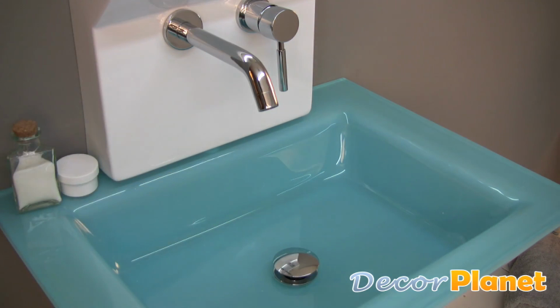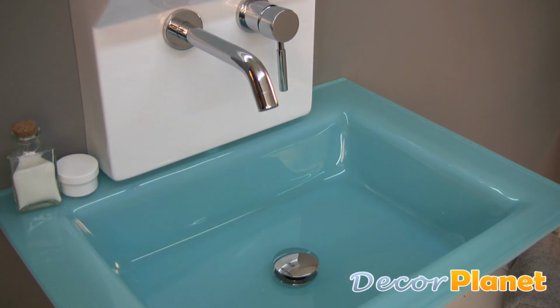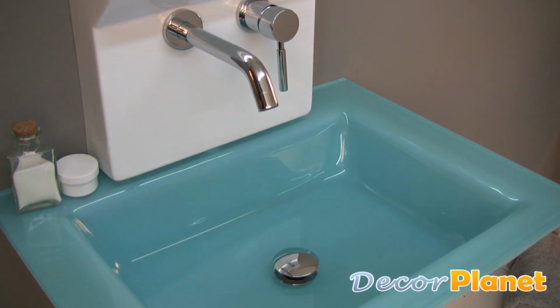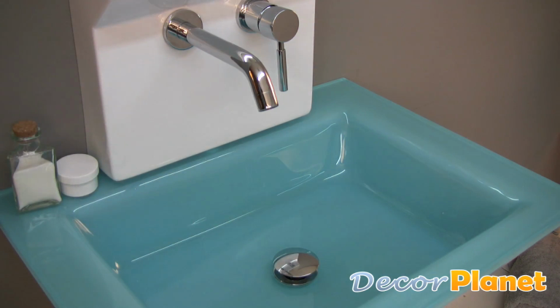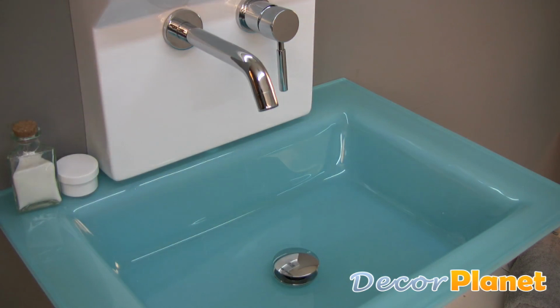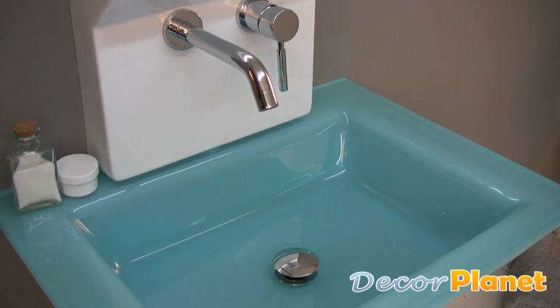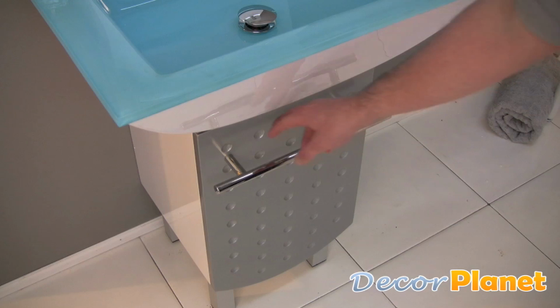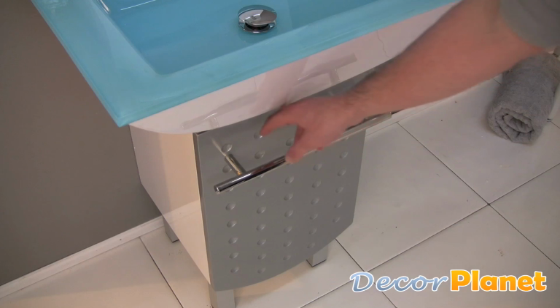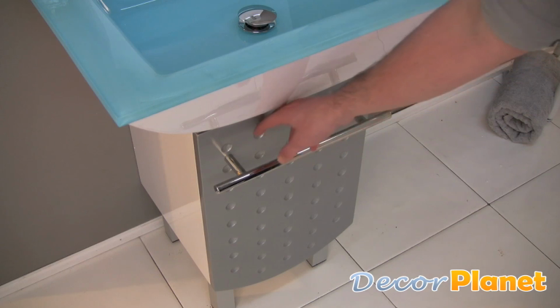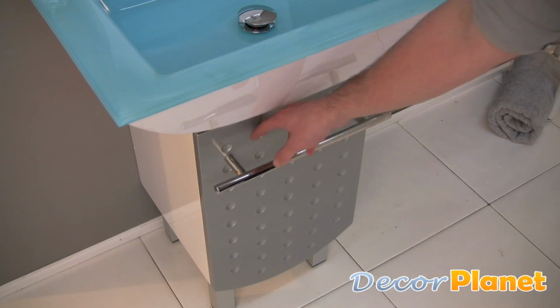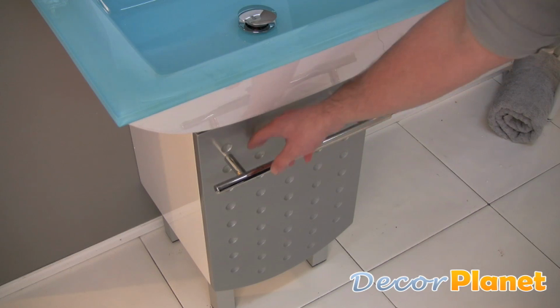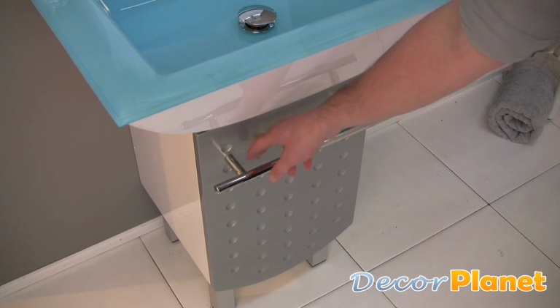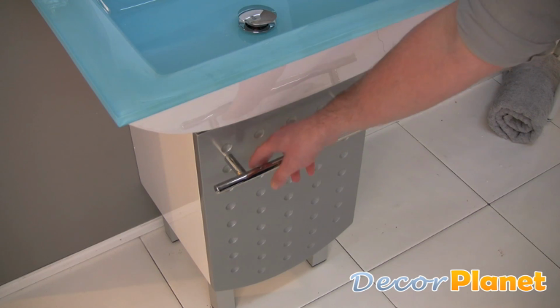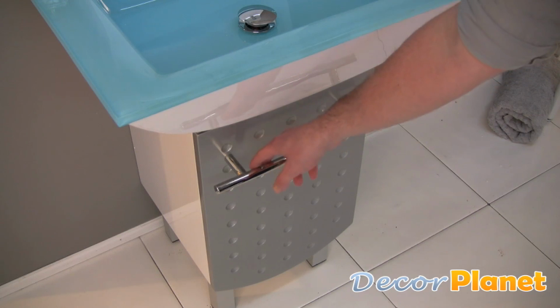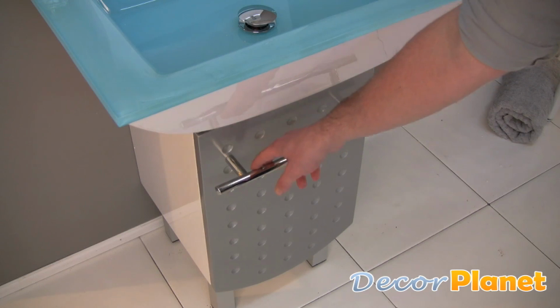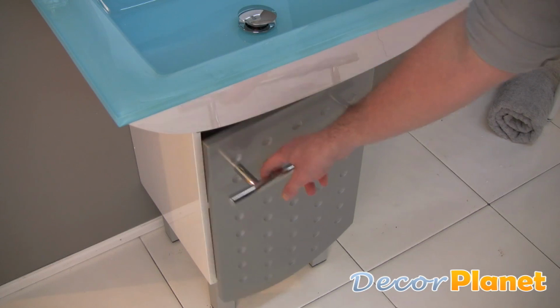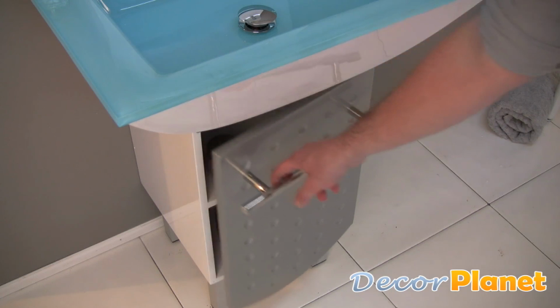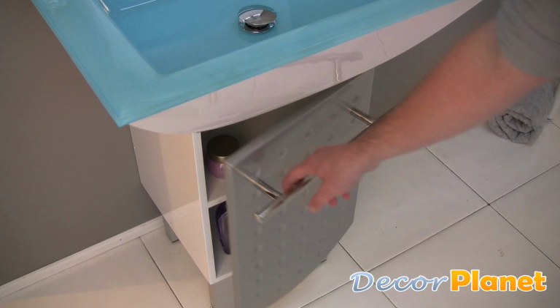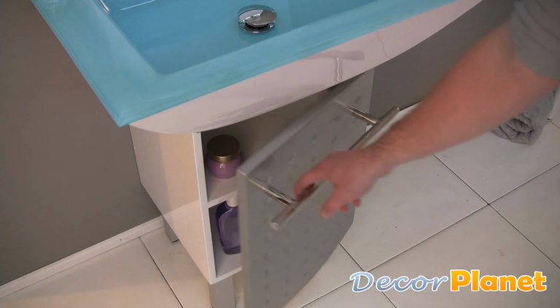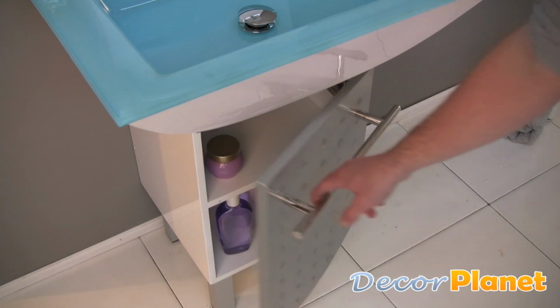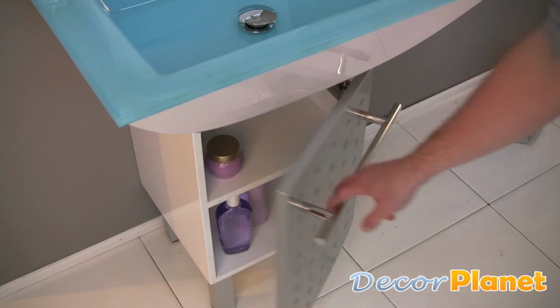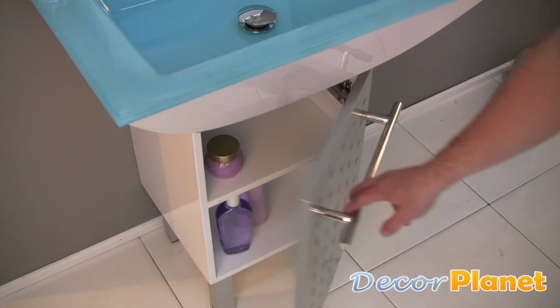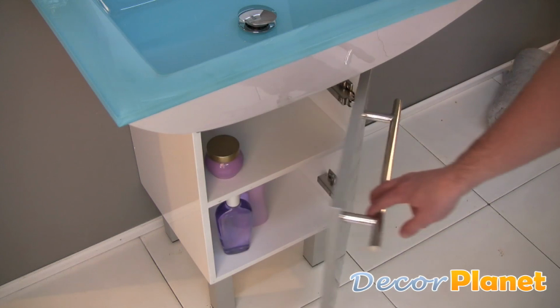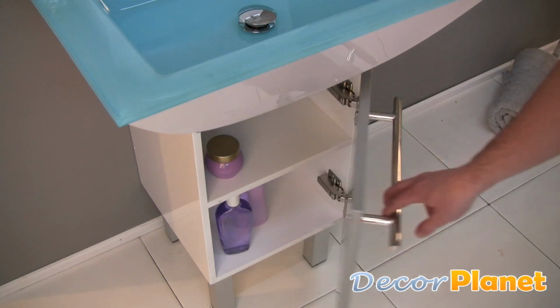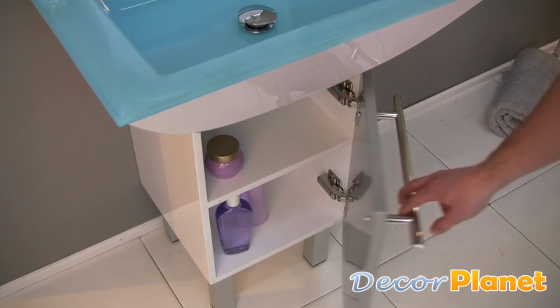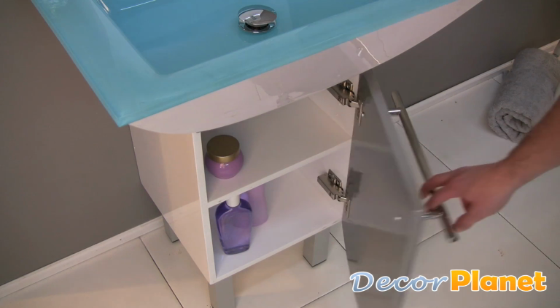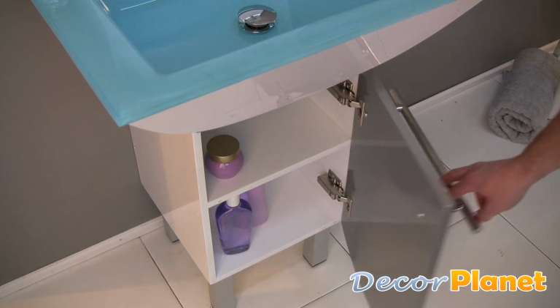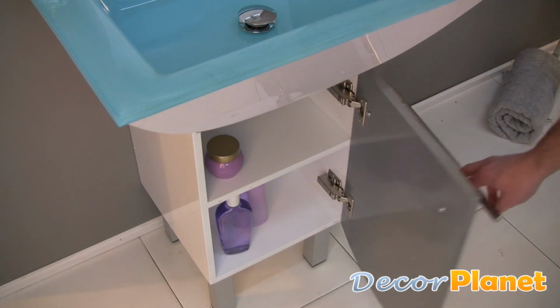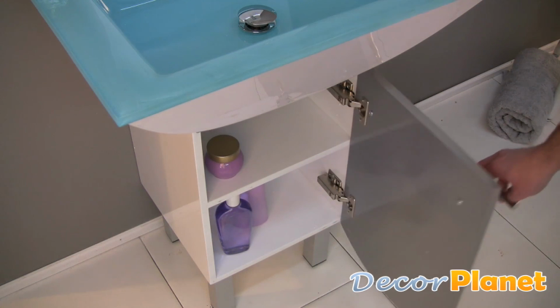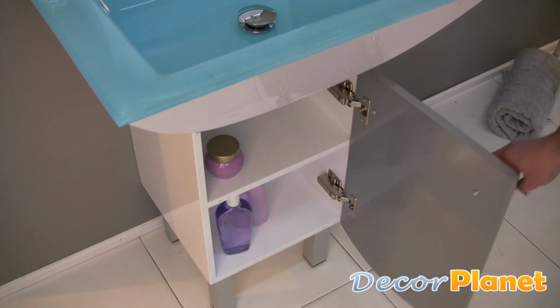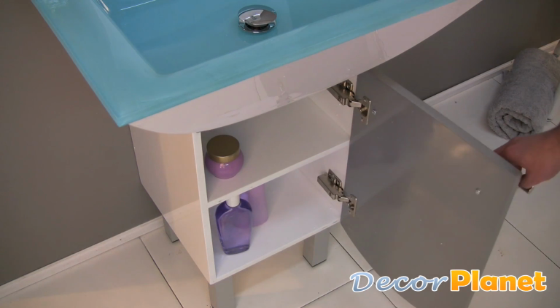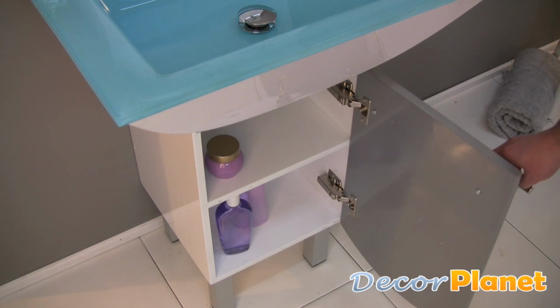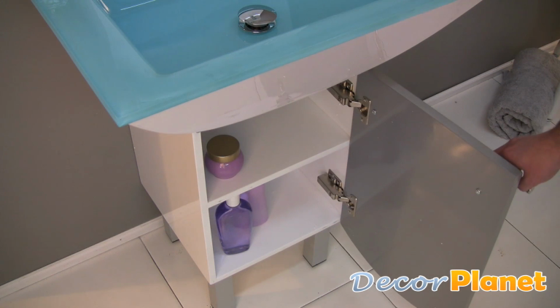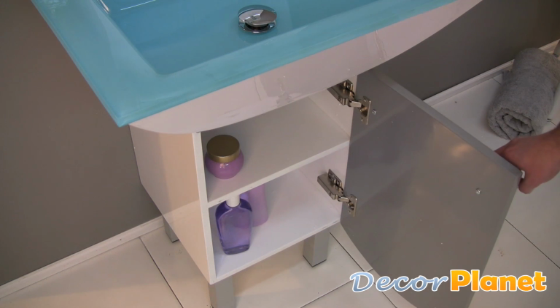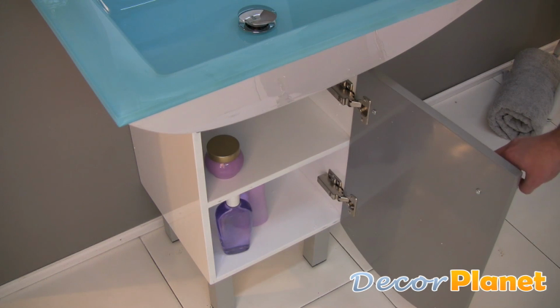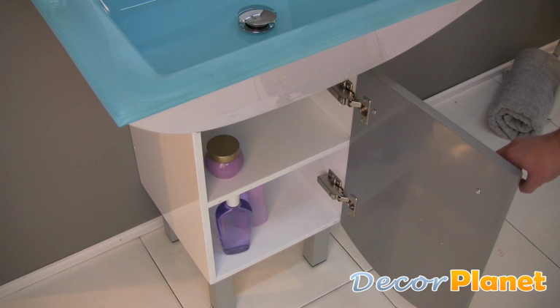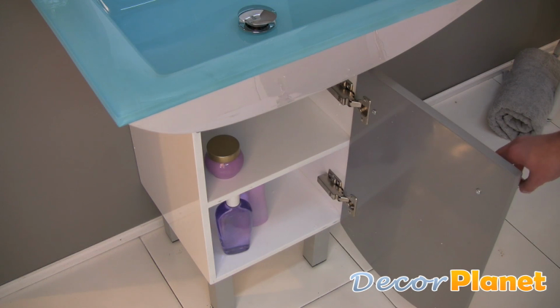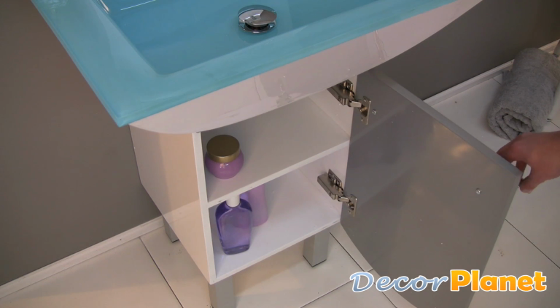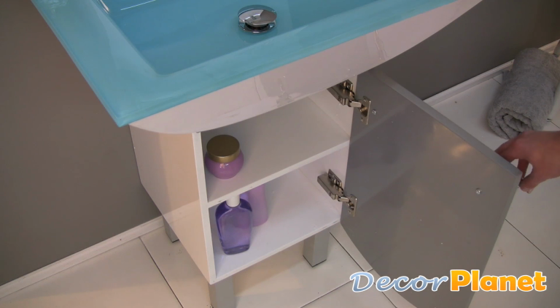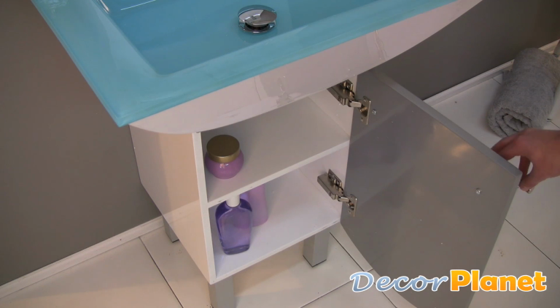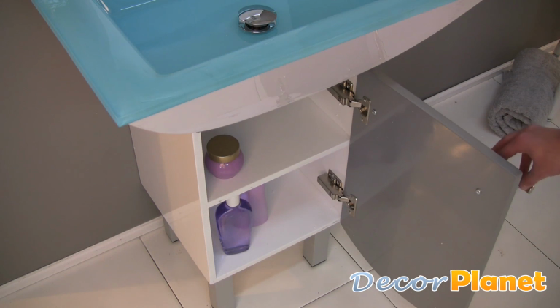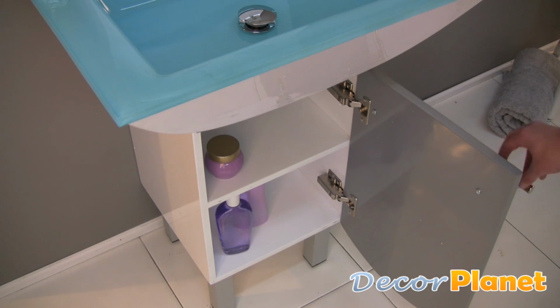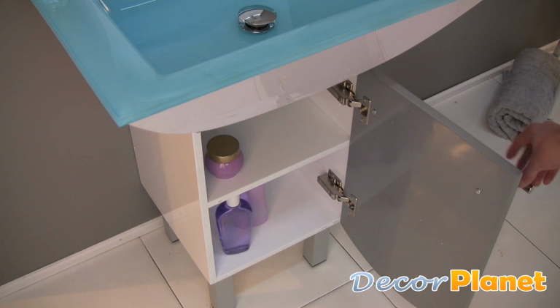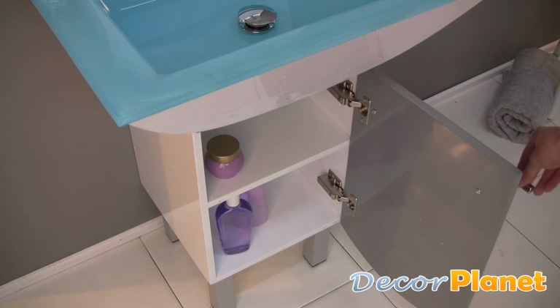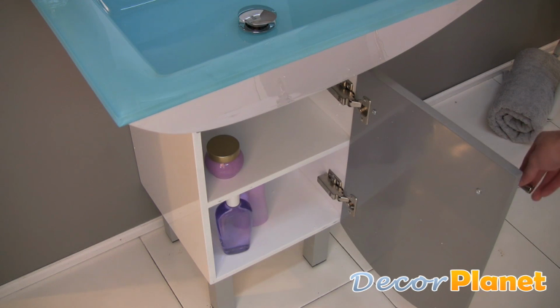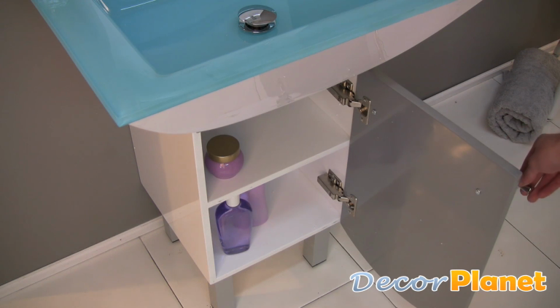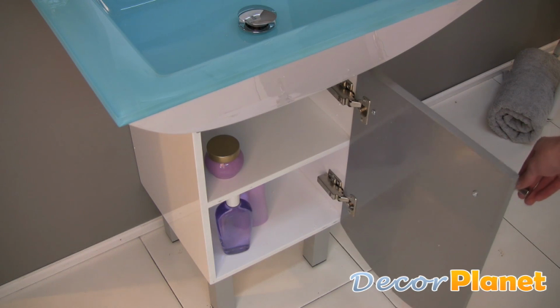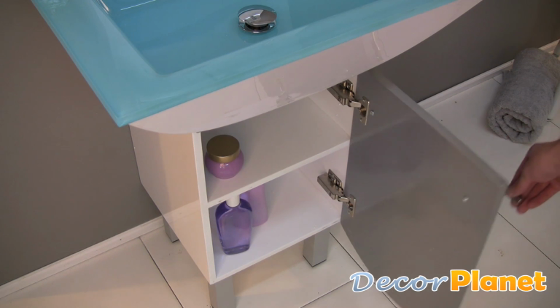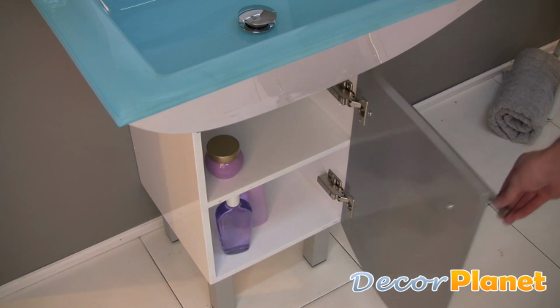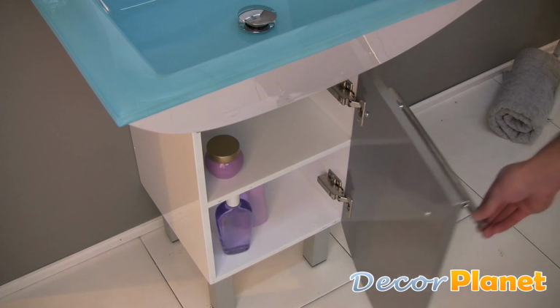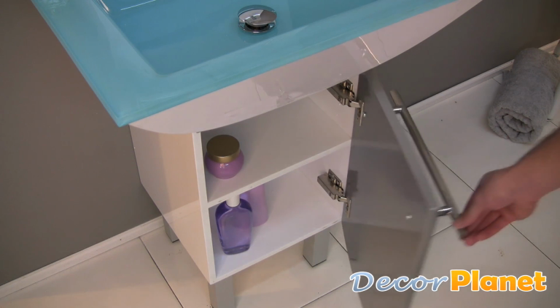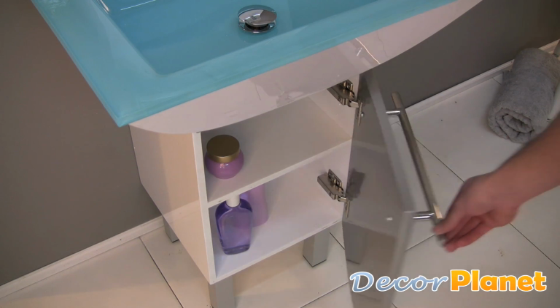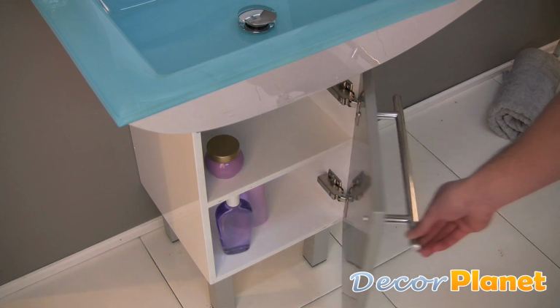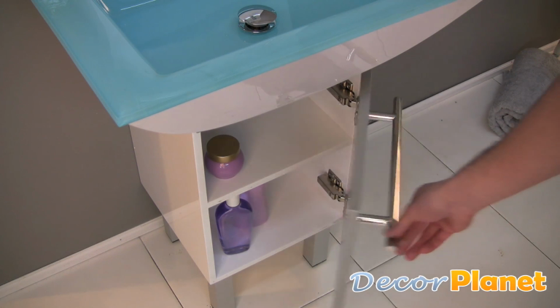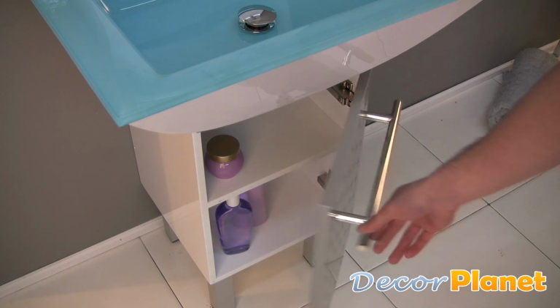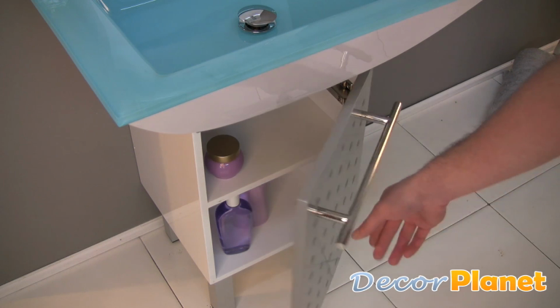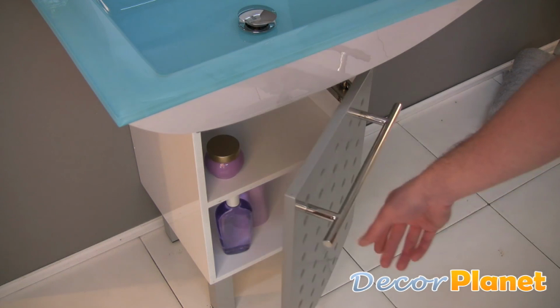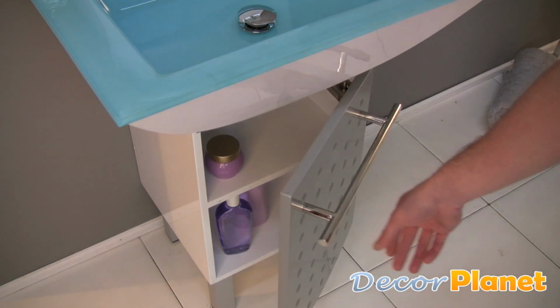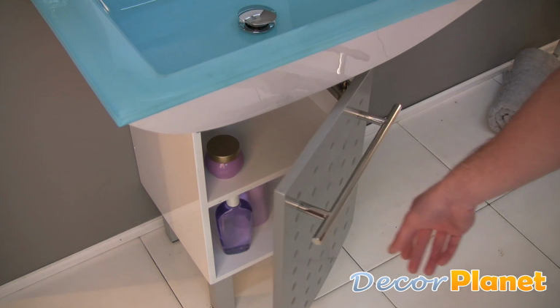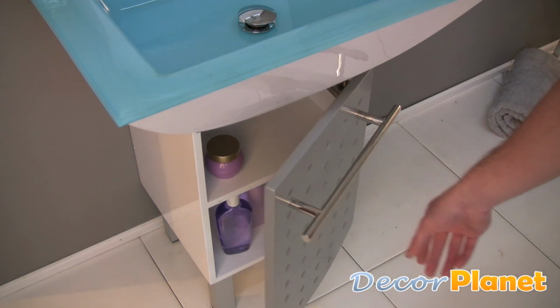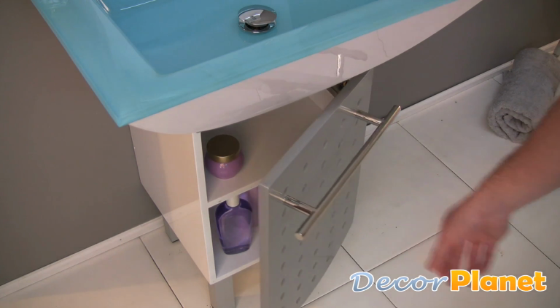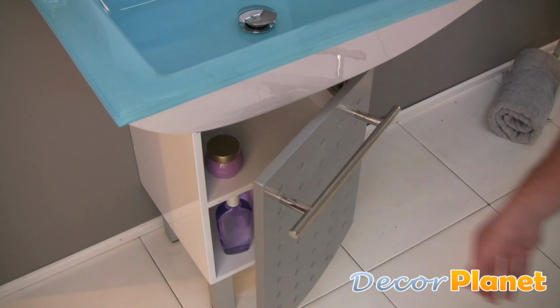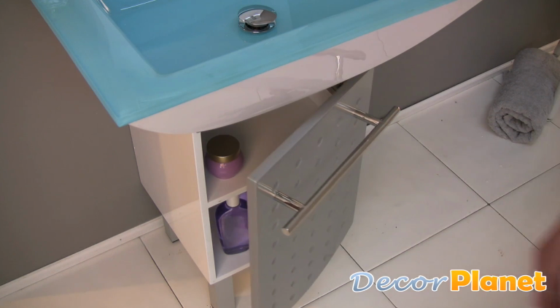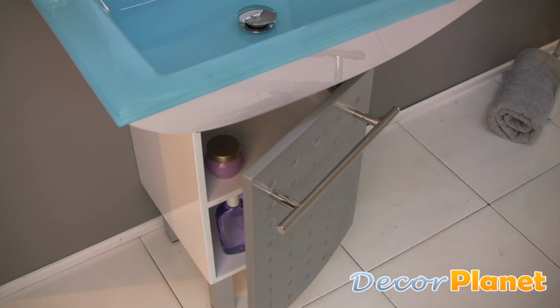The bottom cabinet opens to reveal two levels of storage. The cabinet also features slow closing hinges.